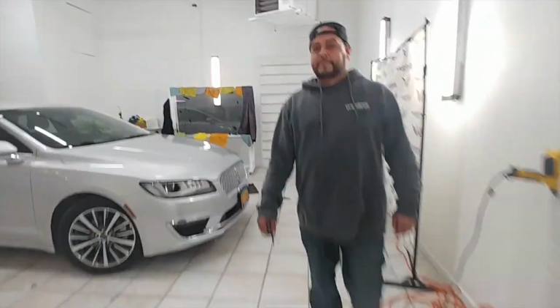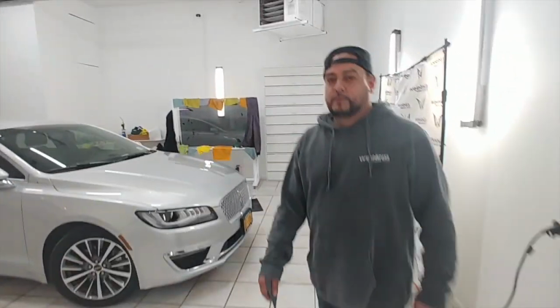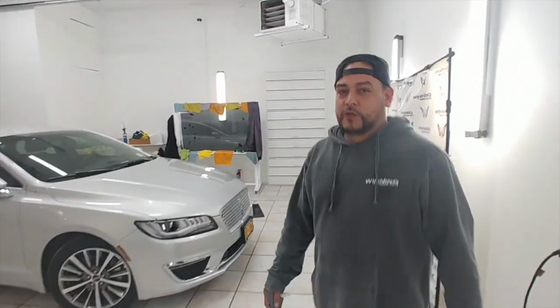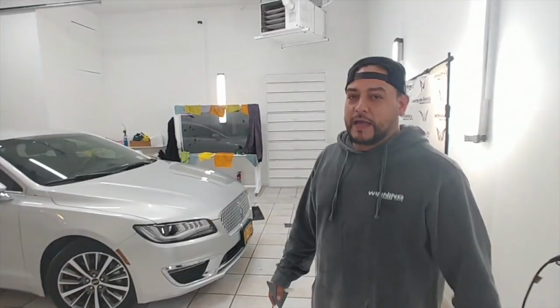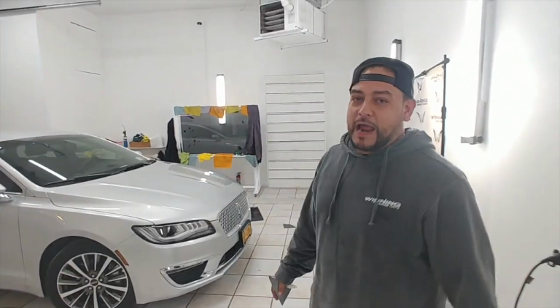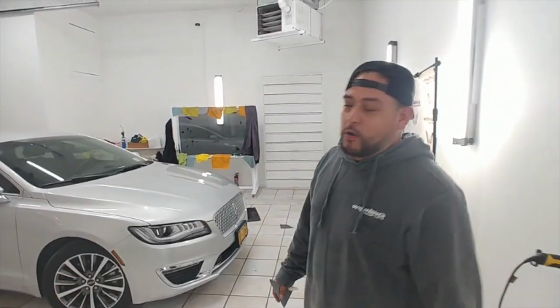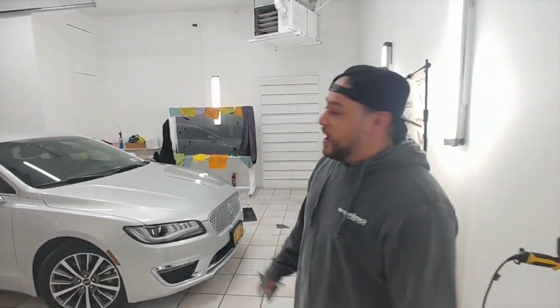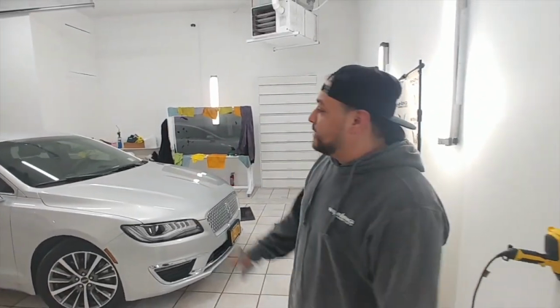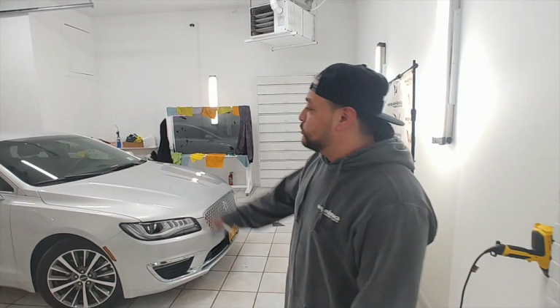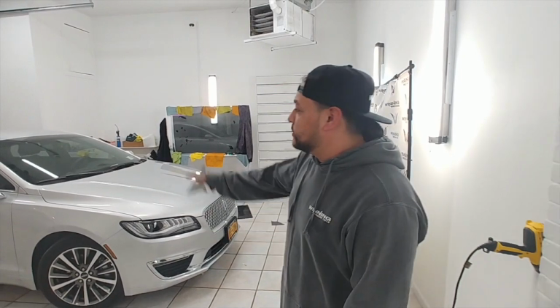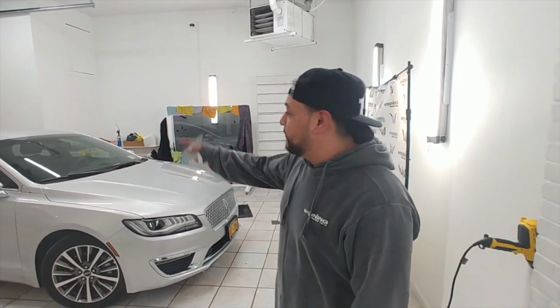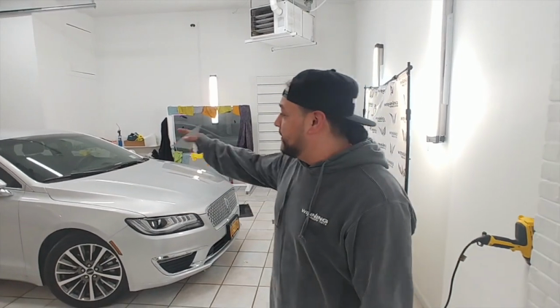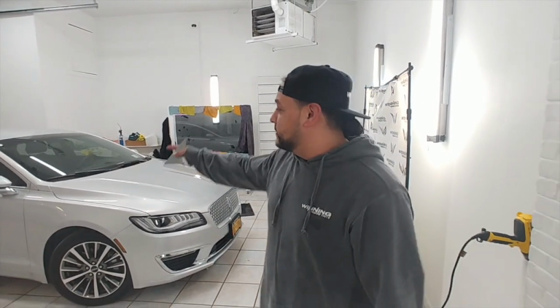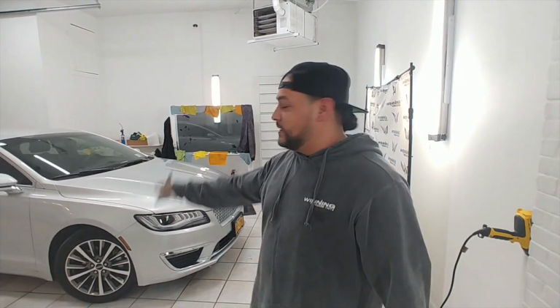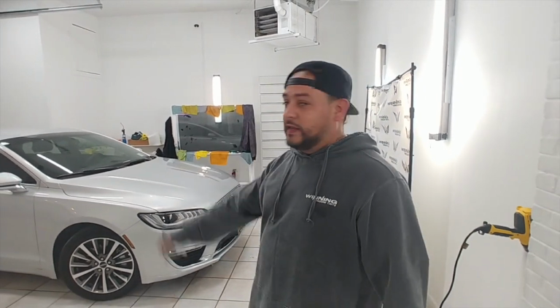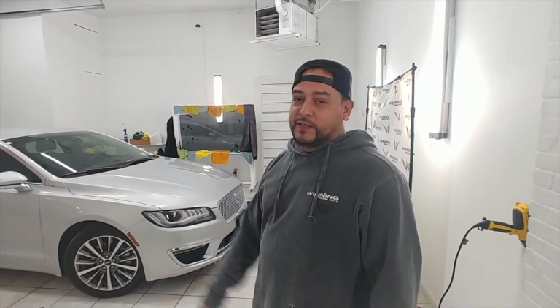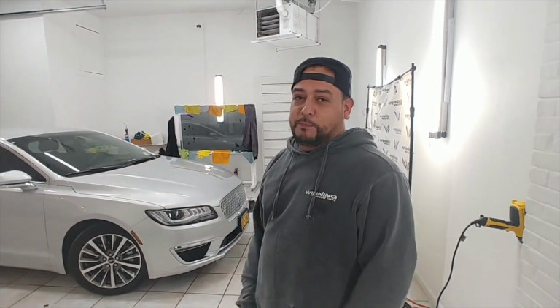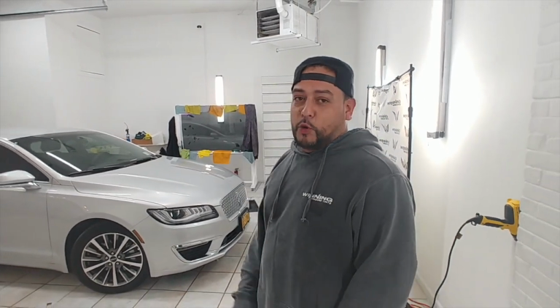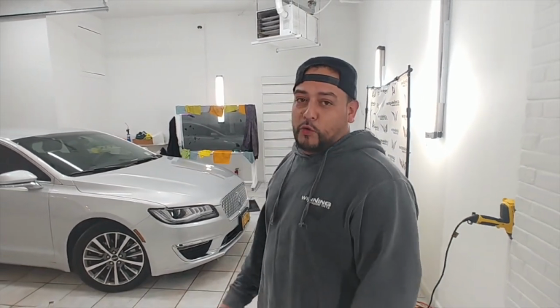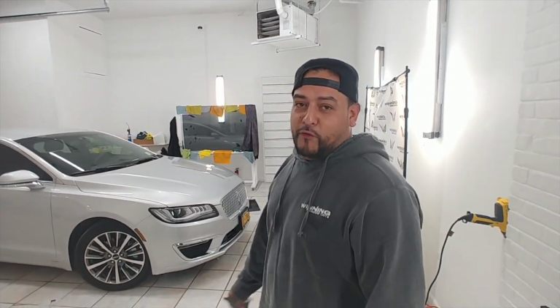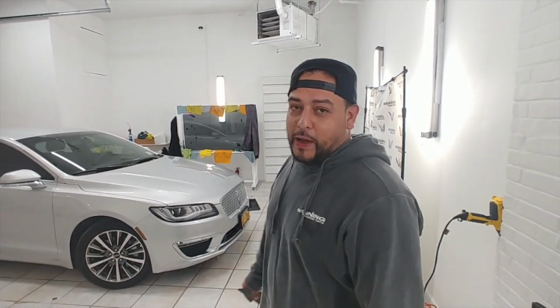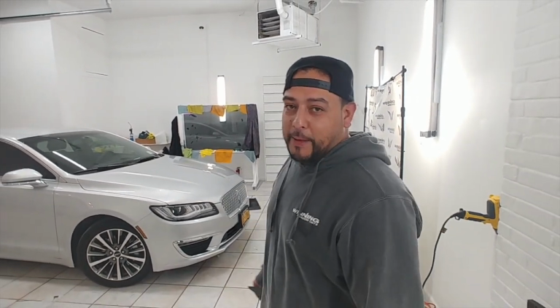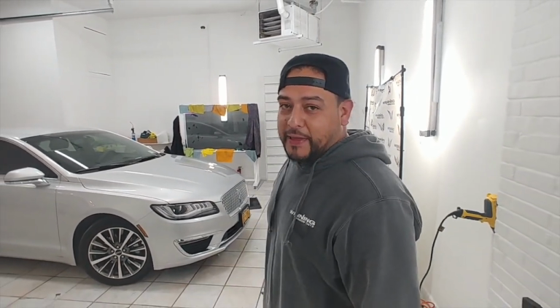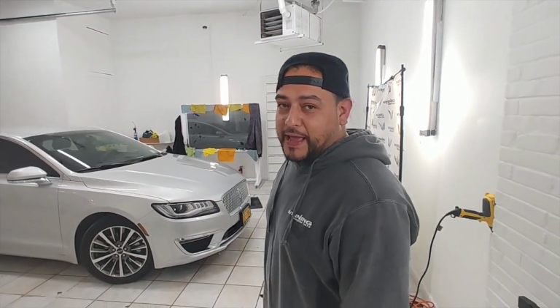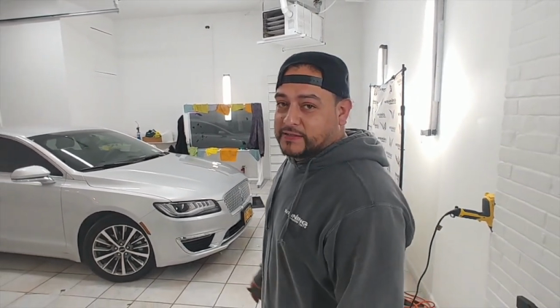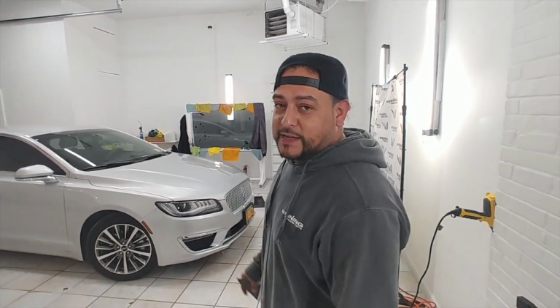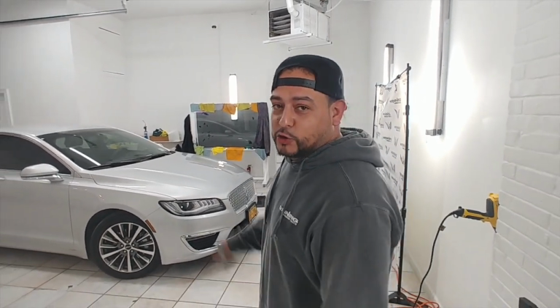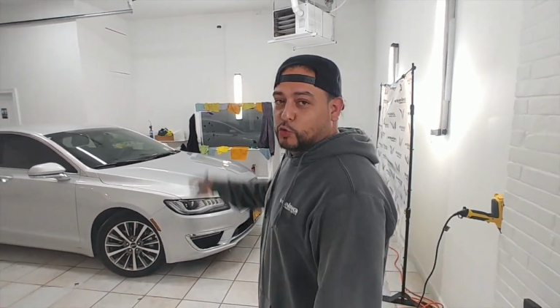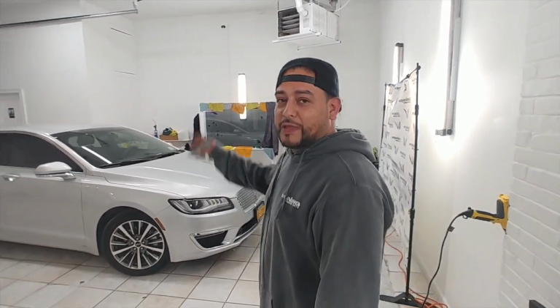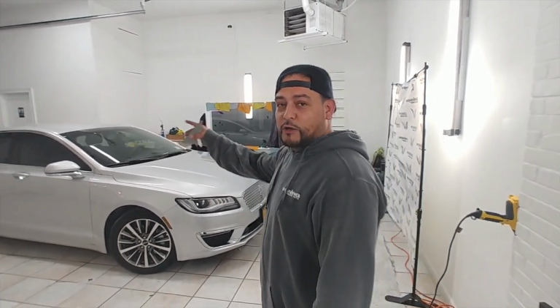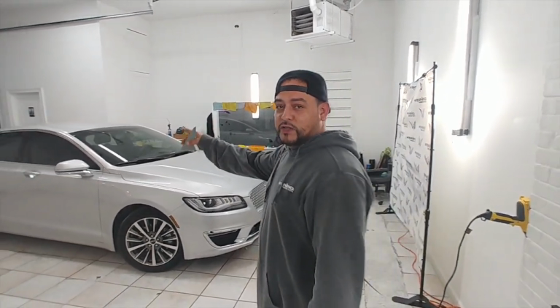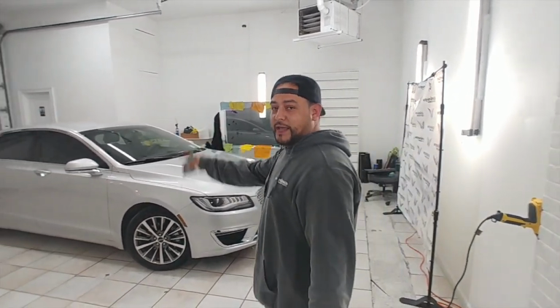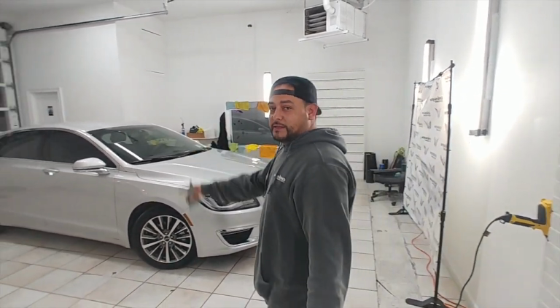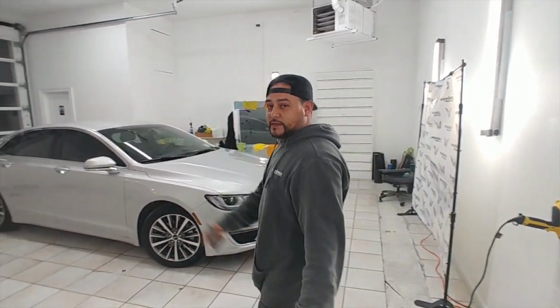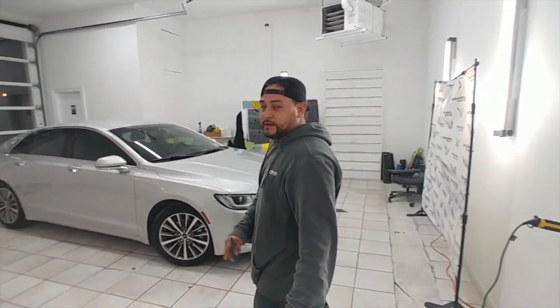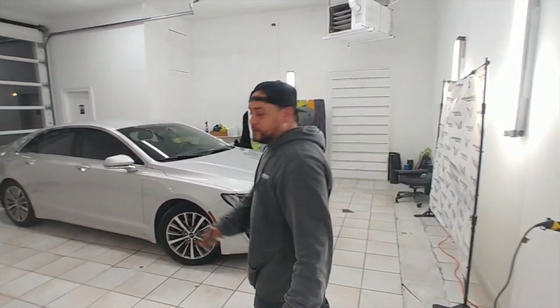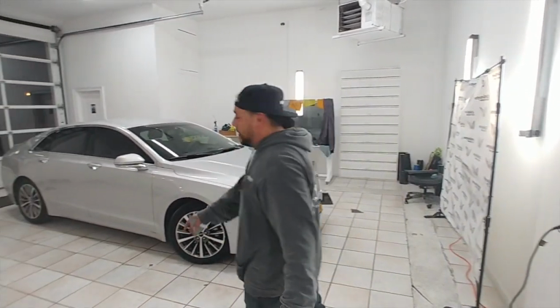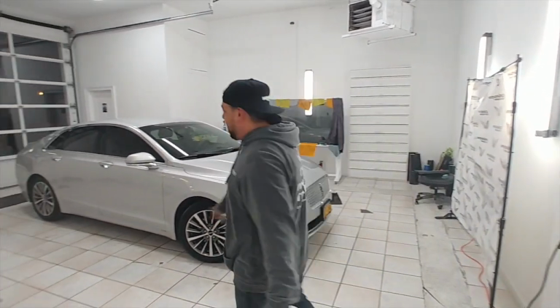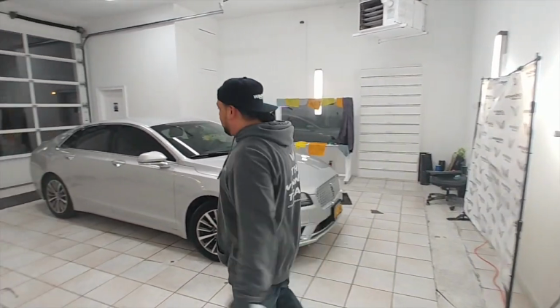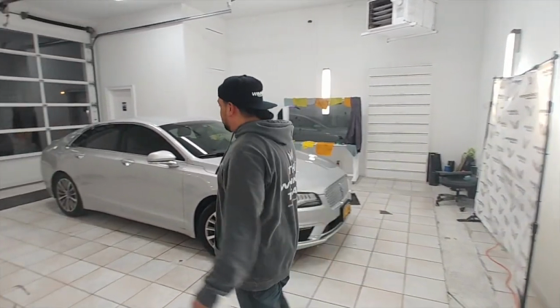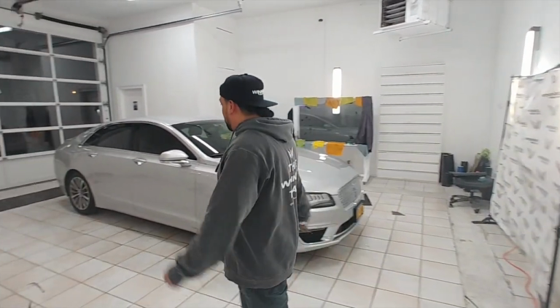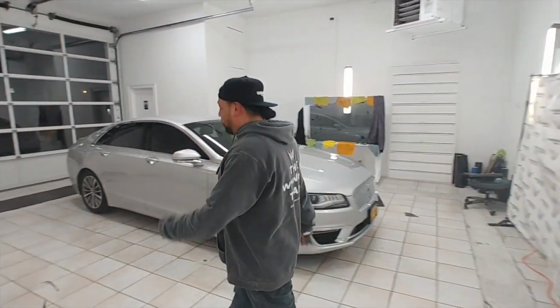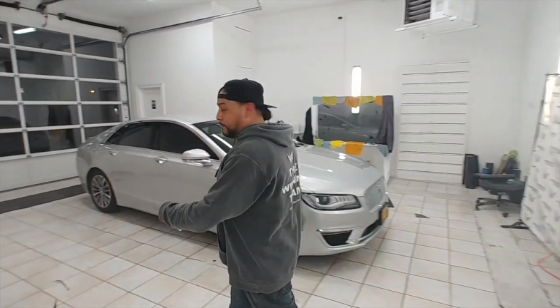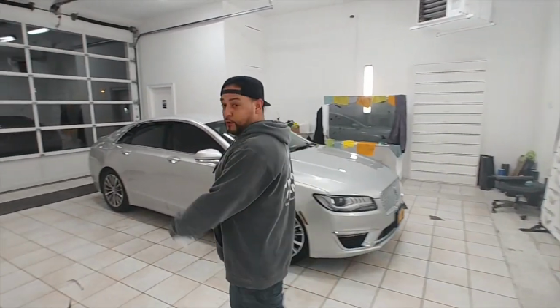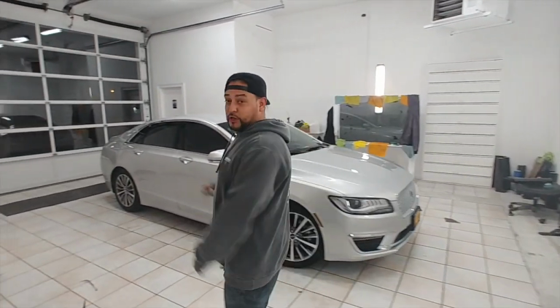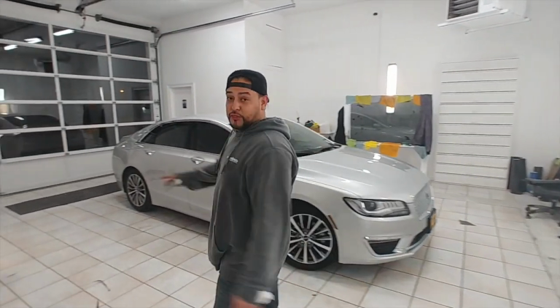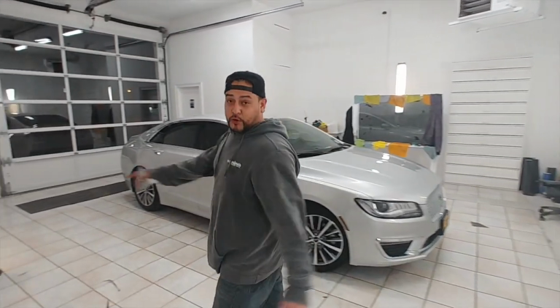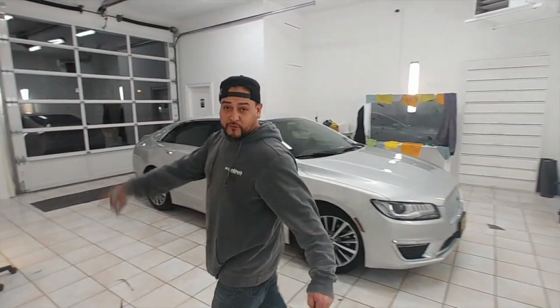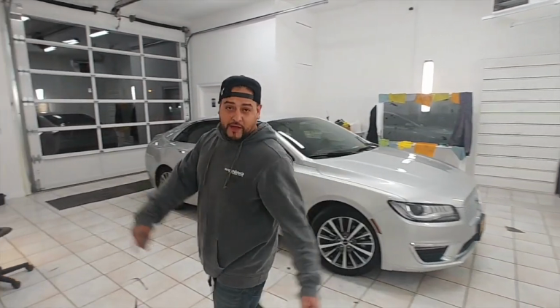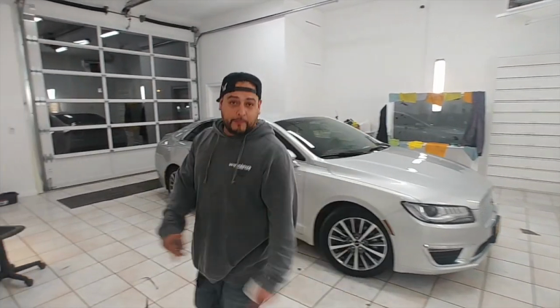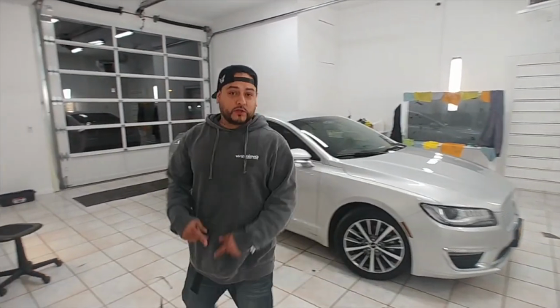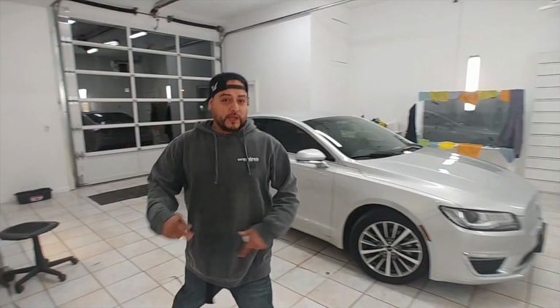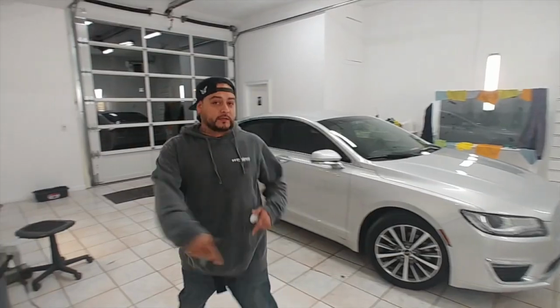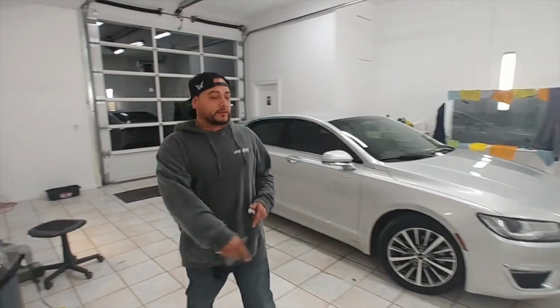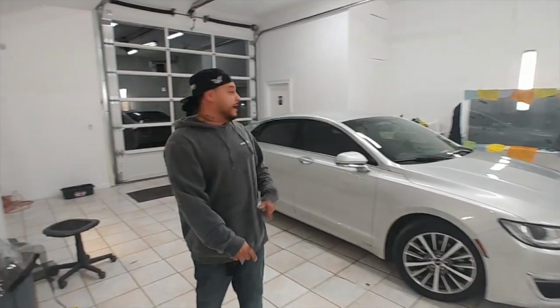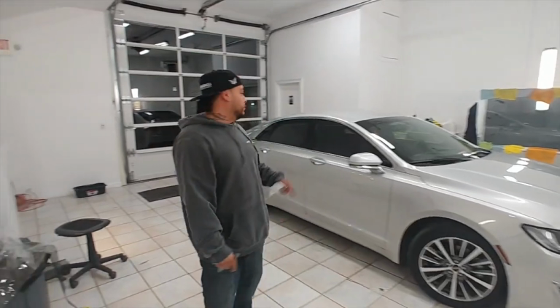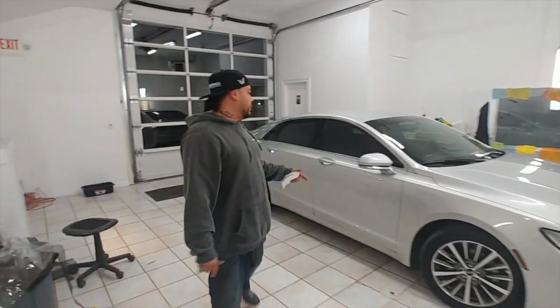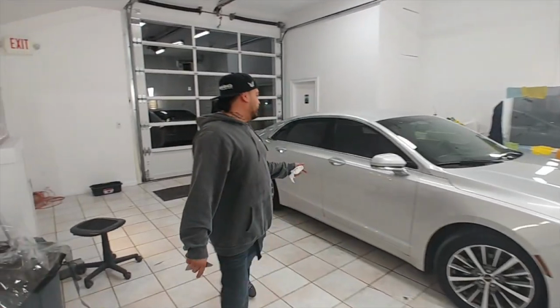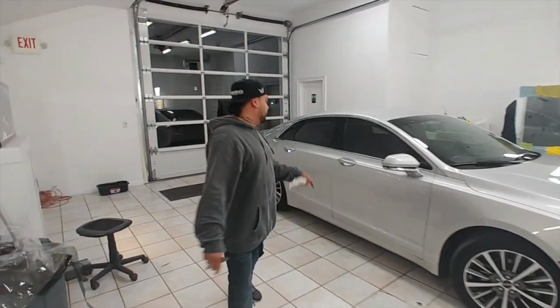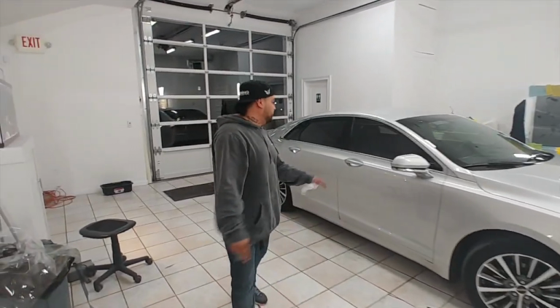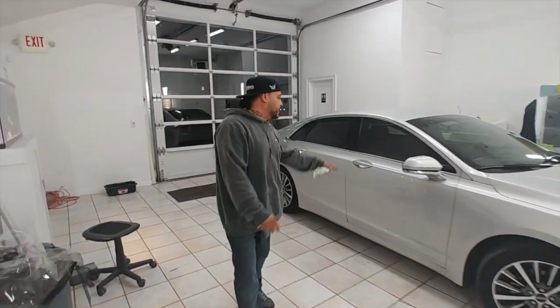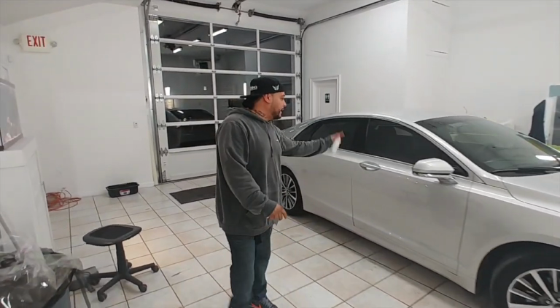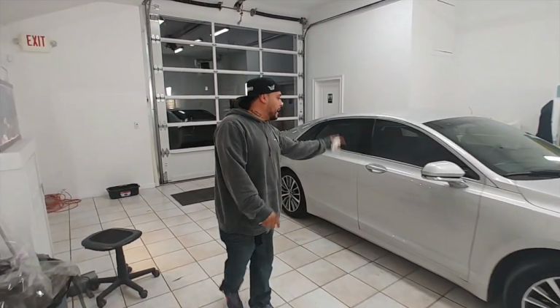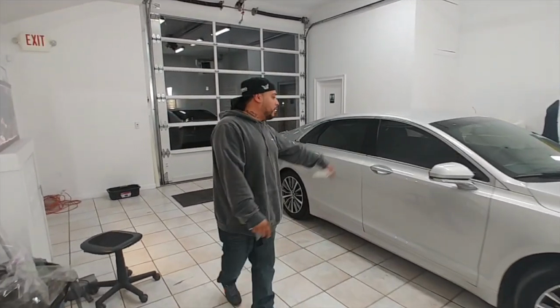Check it out guys. We're just sitting in this beautiful MKZ 2018. Put the 35% standard on. Check it out.